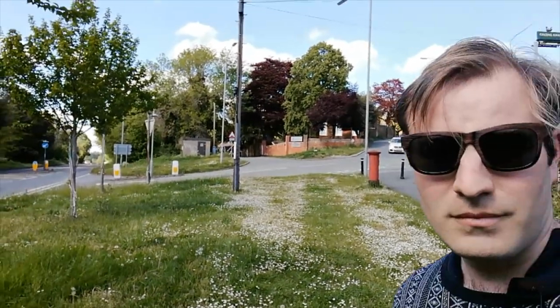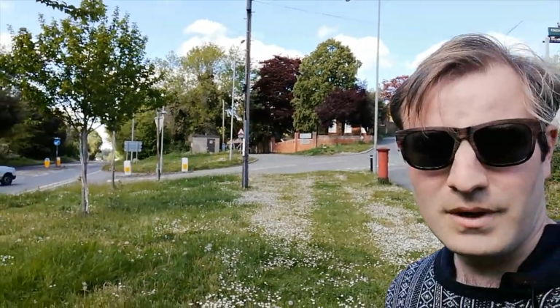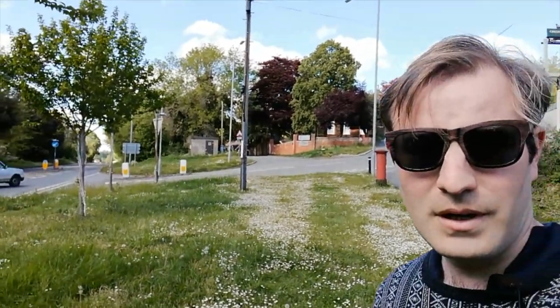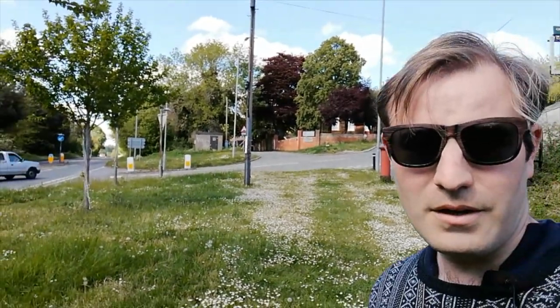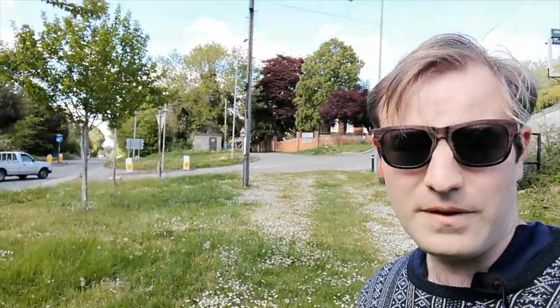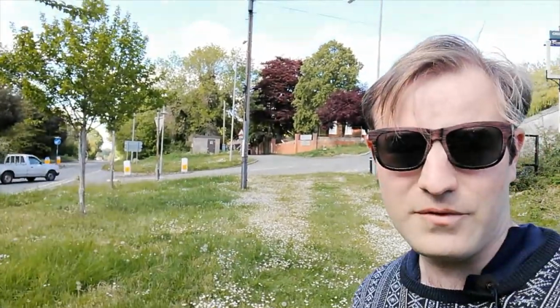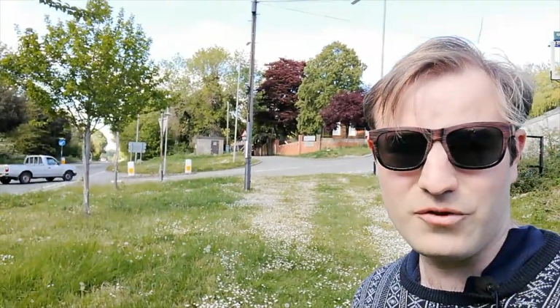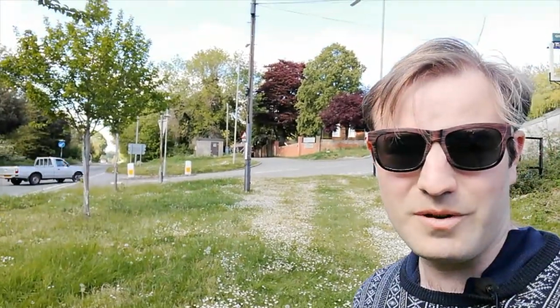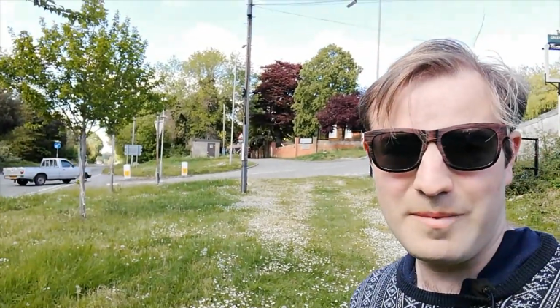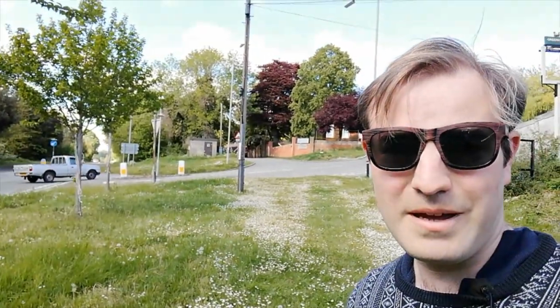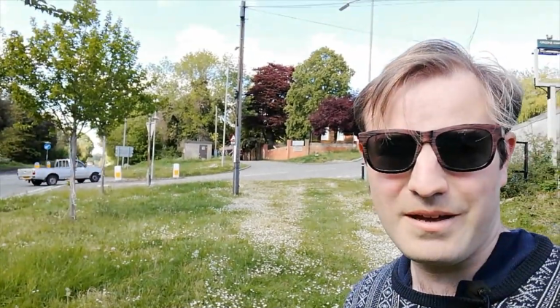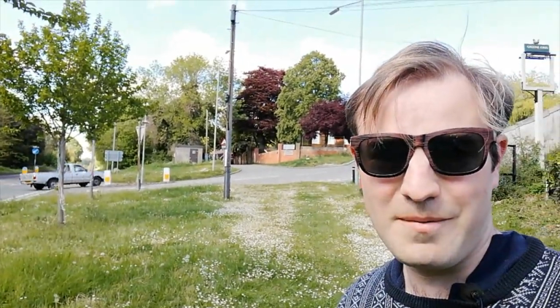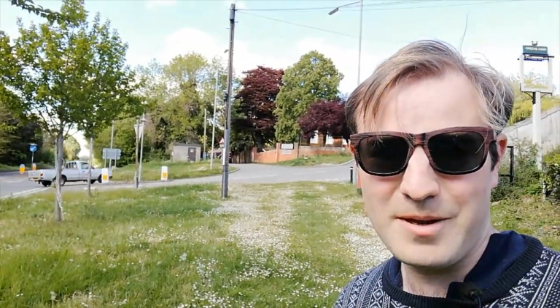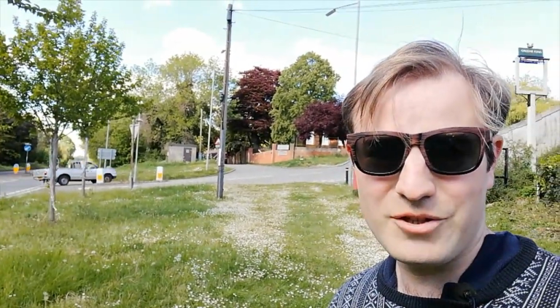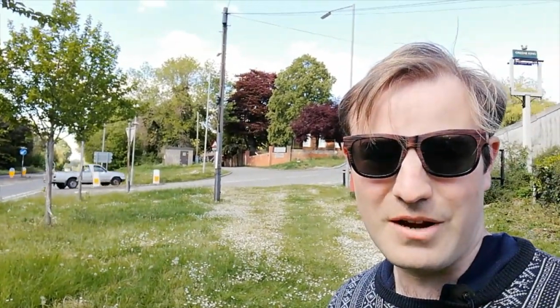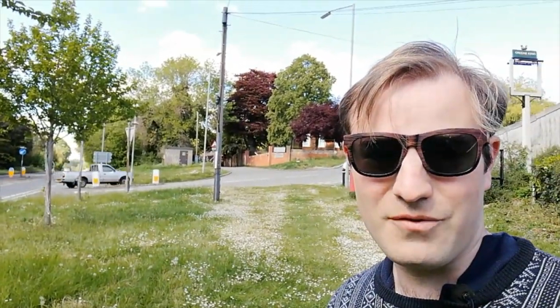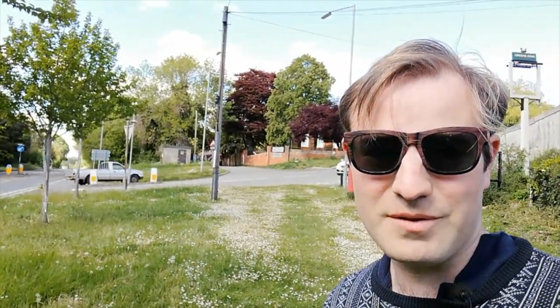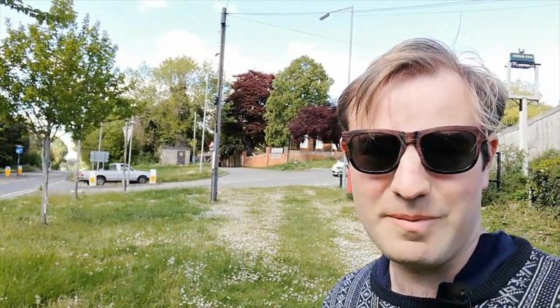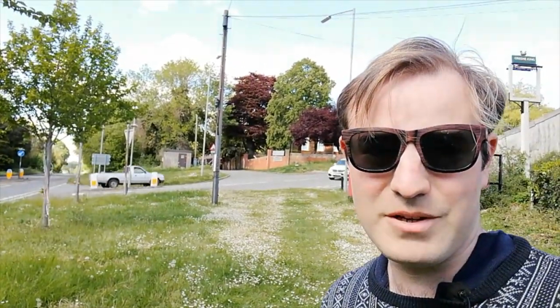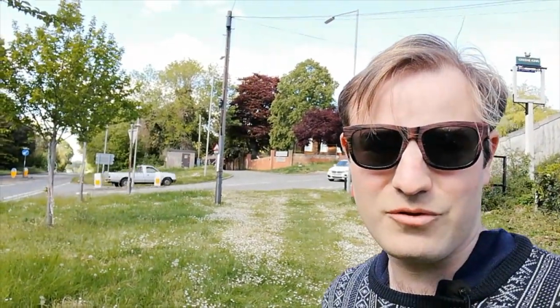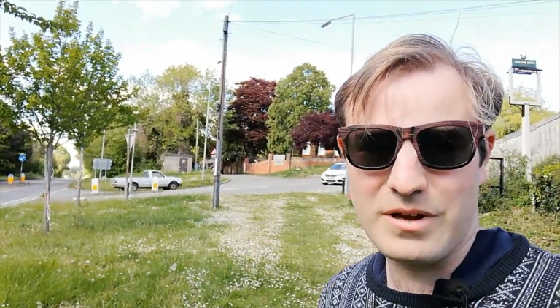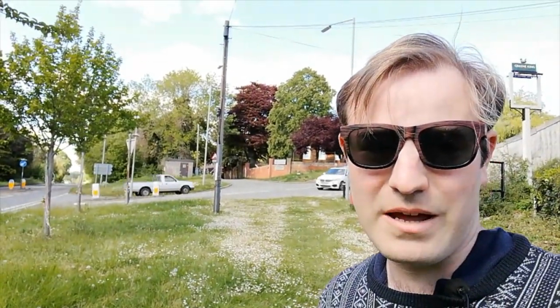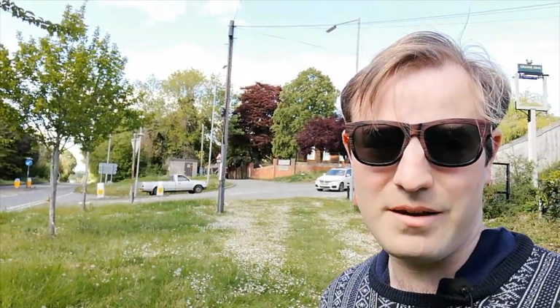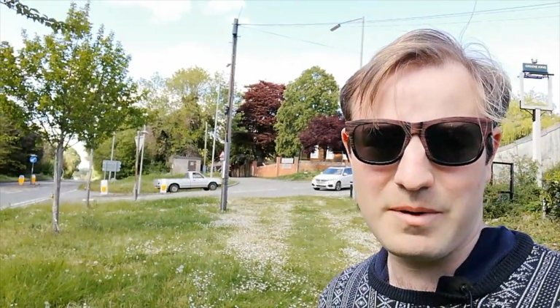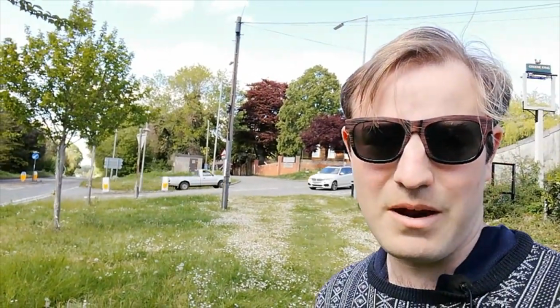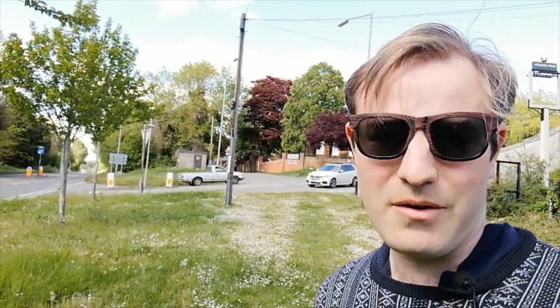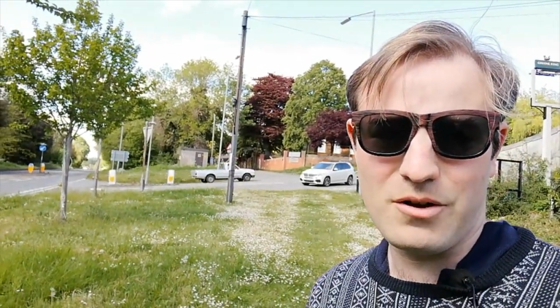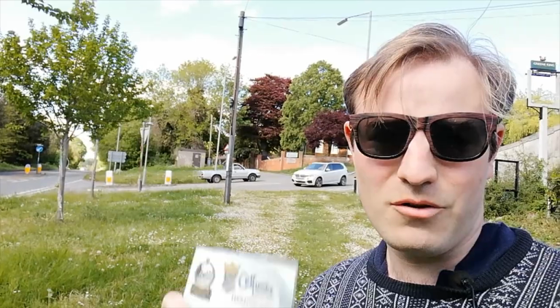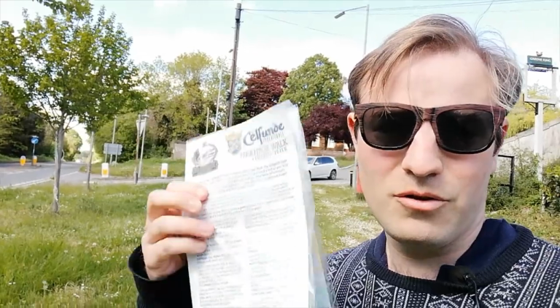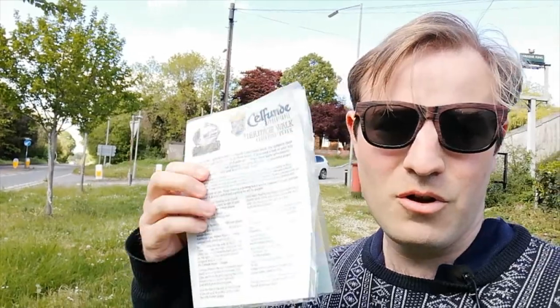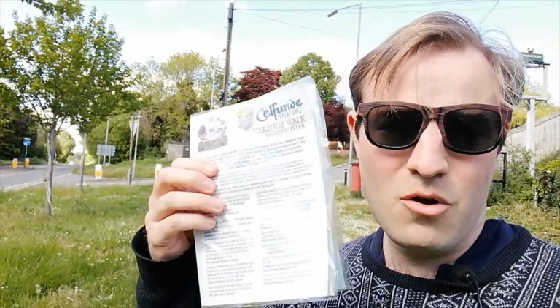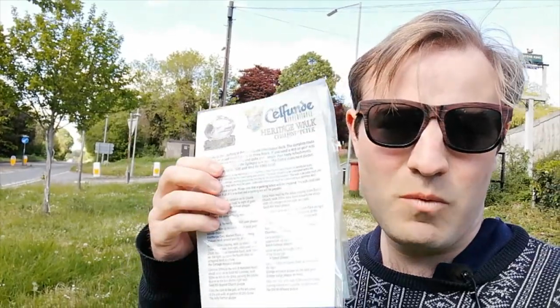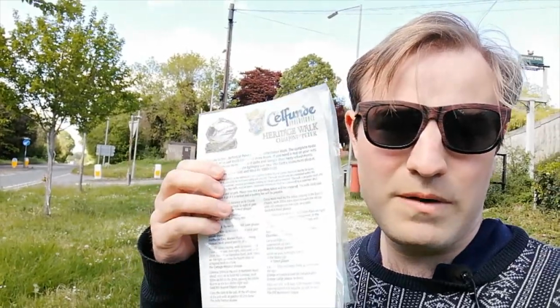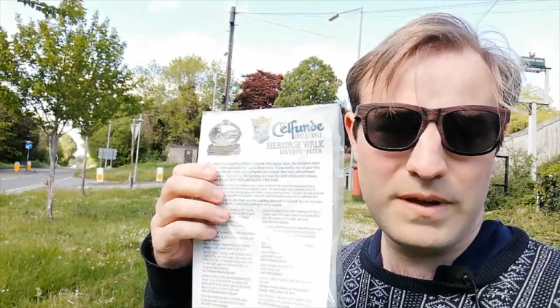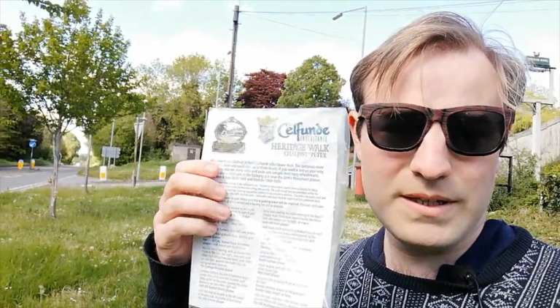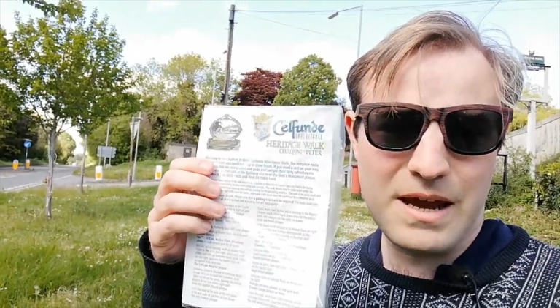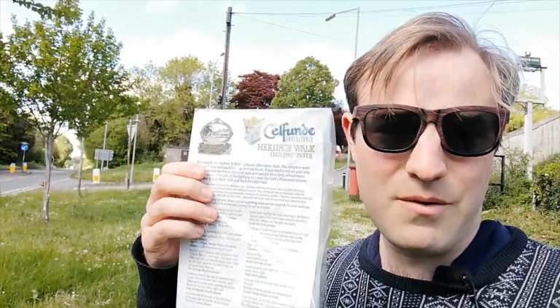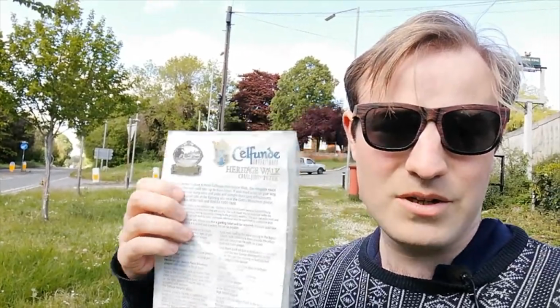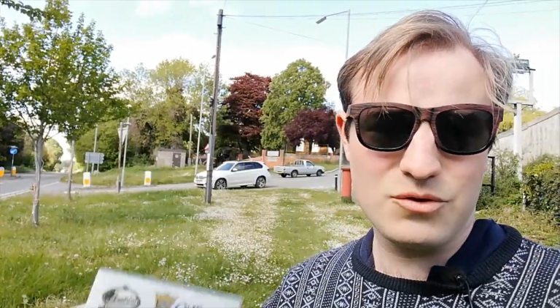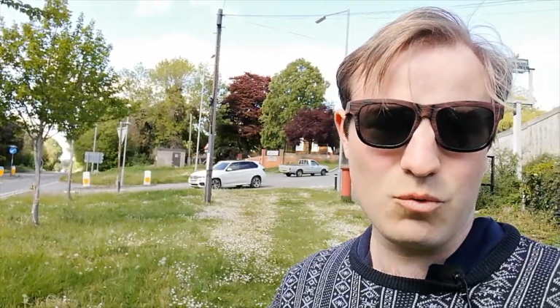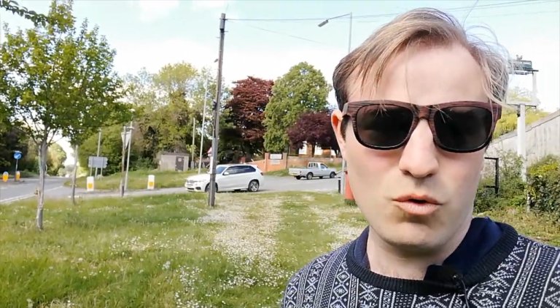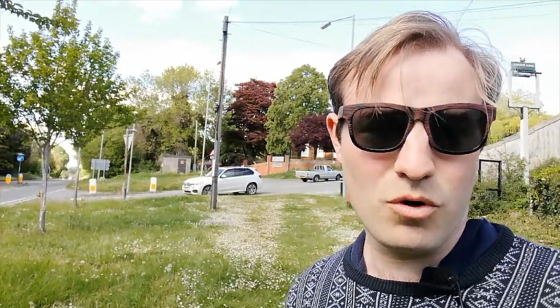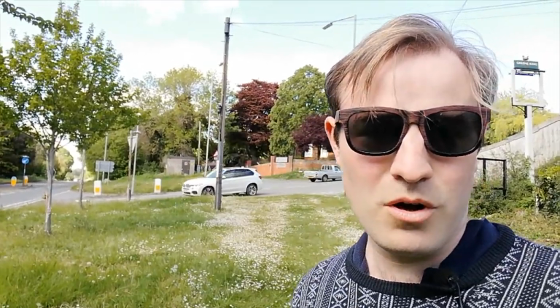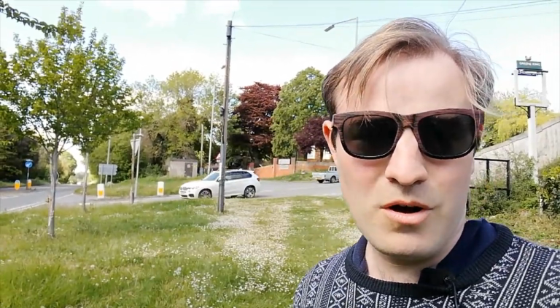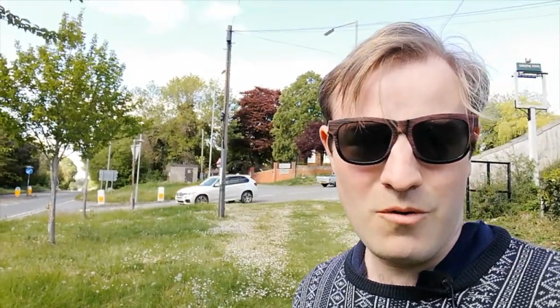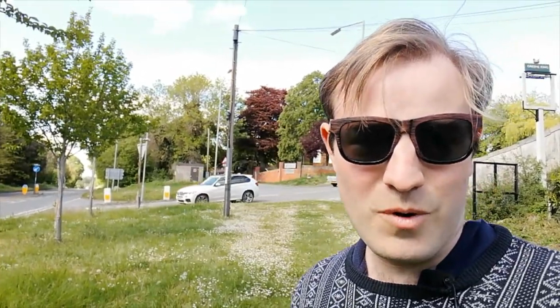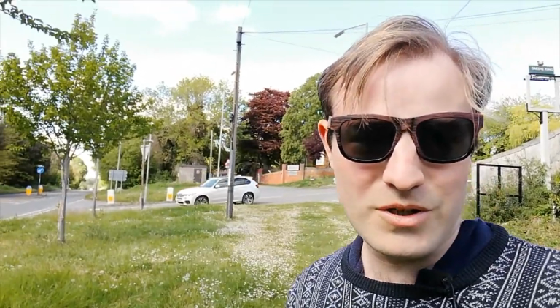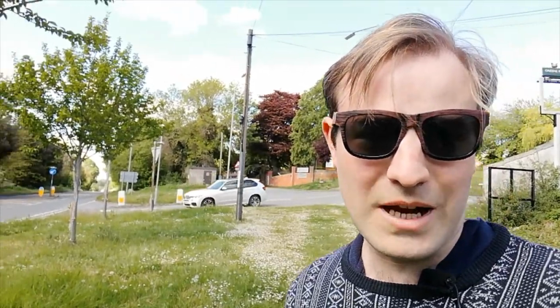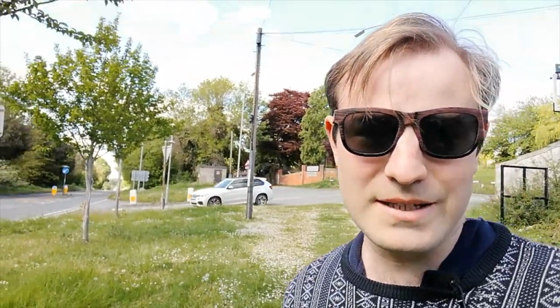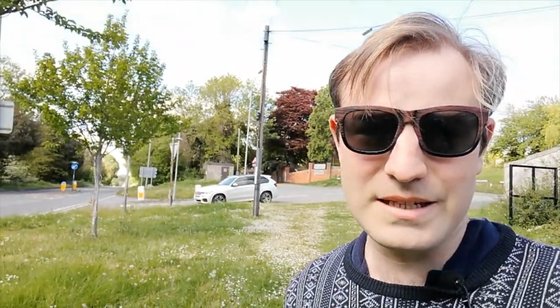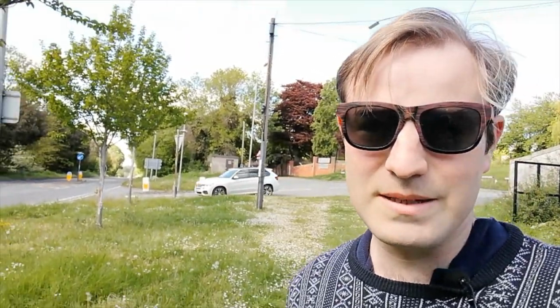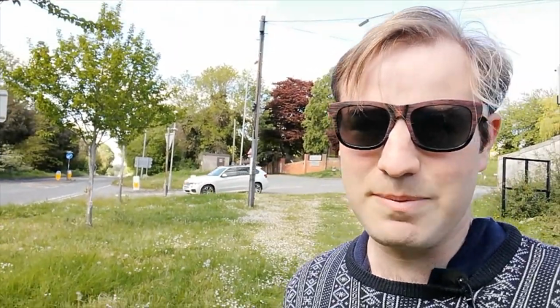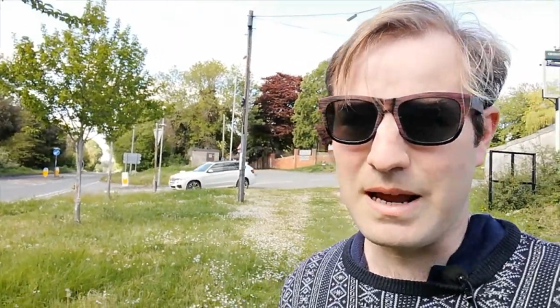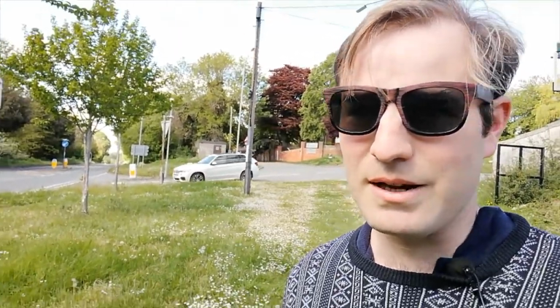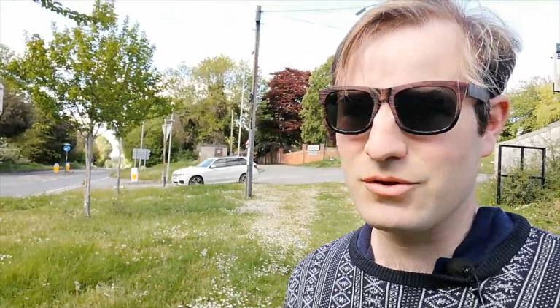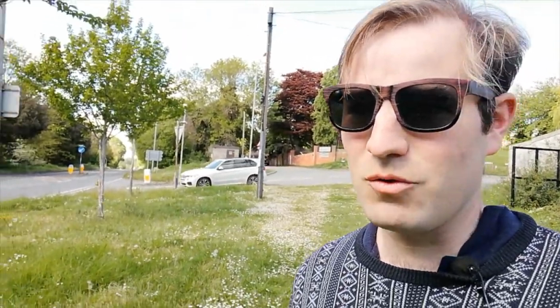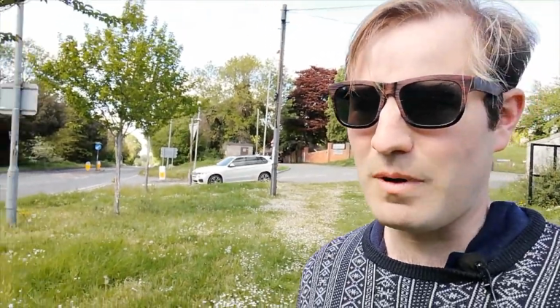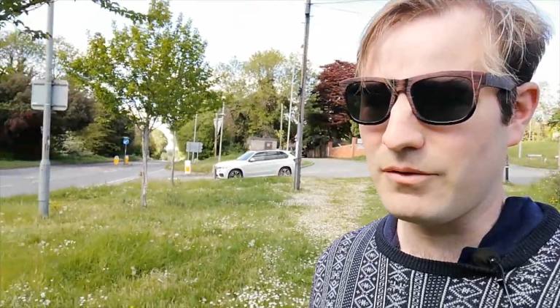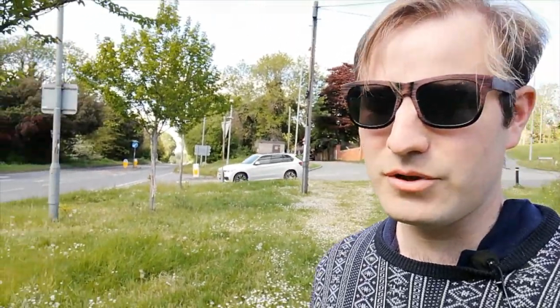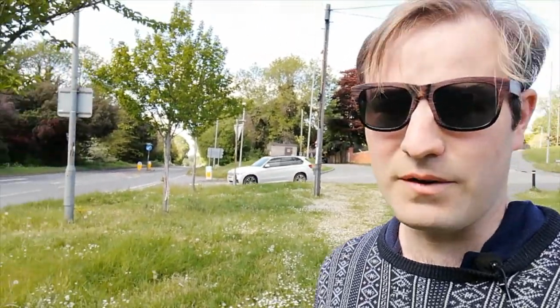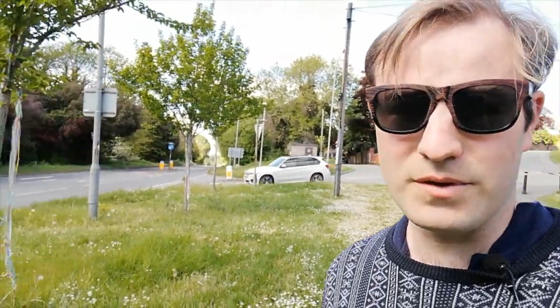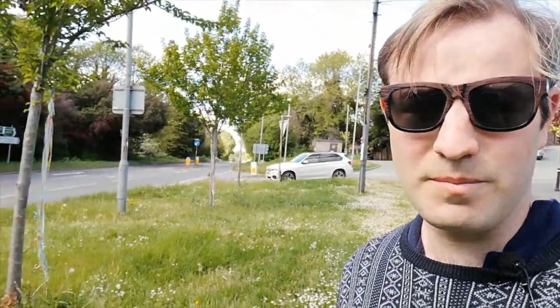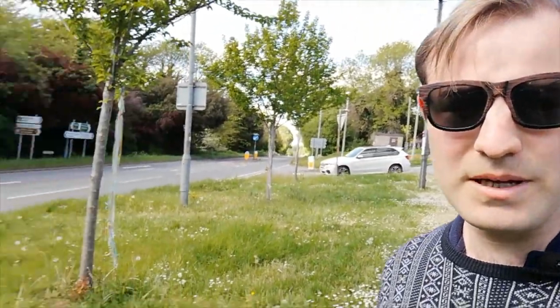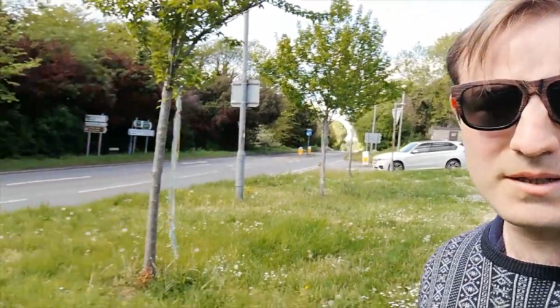Hello, thank you for joining me. I'm in Chalfont St Peter again, carrying on with this Heritage Walk, which has these plaques all around Chalfont St Peter.